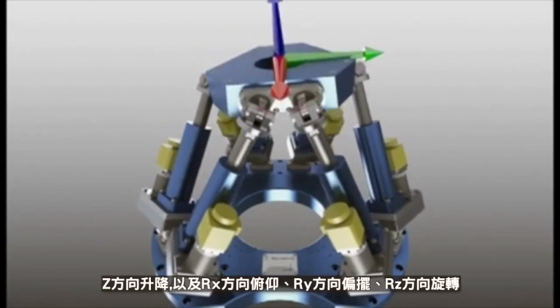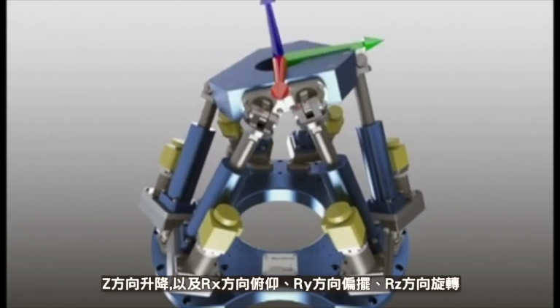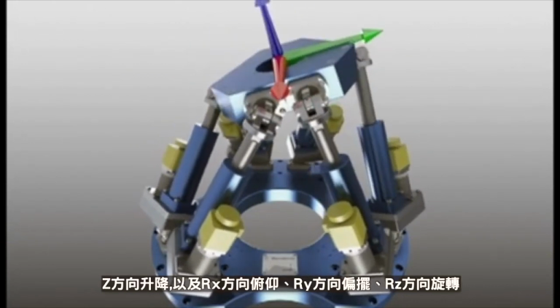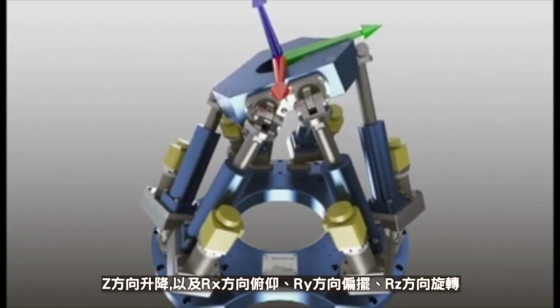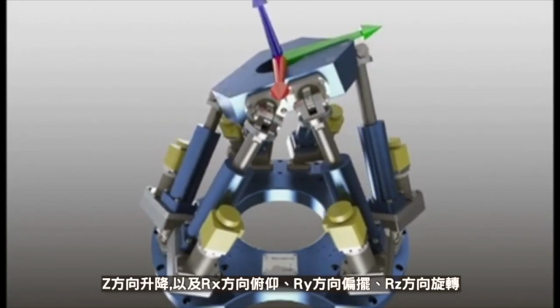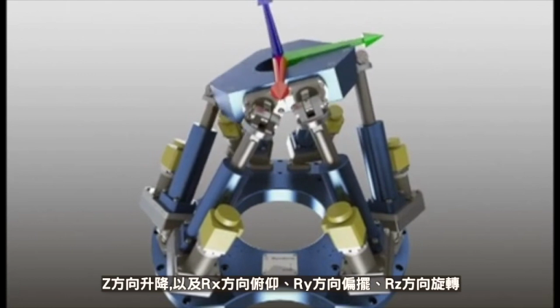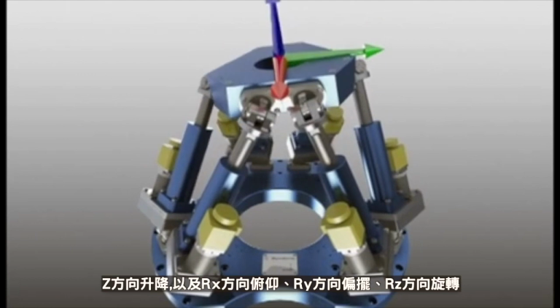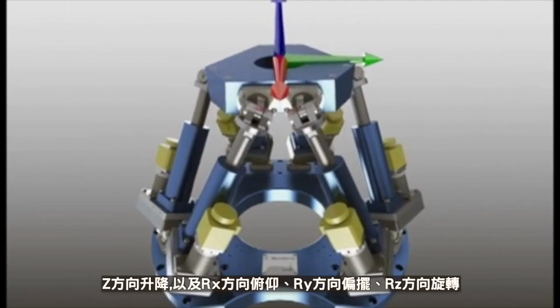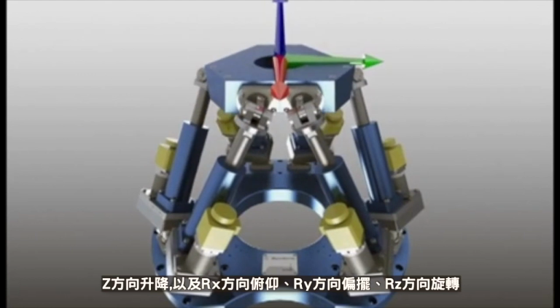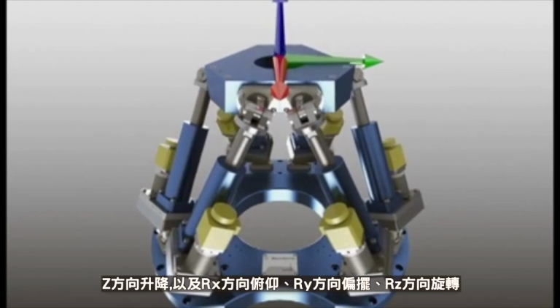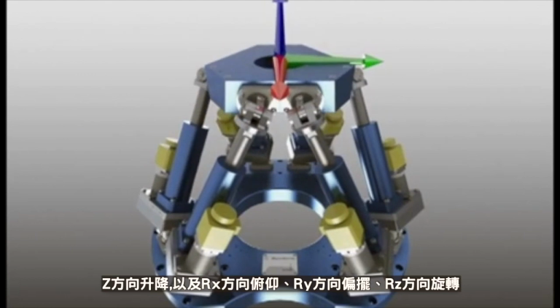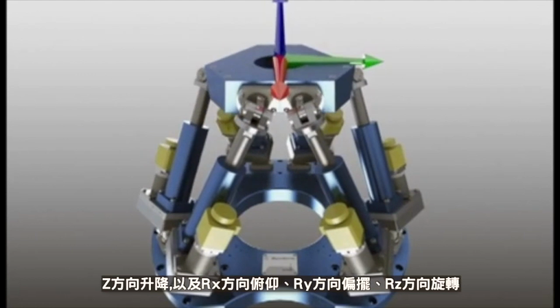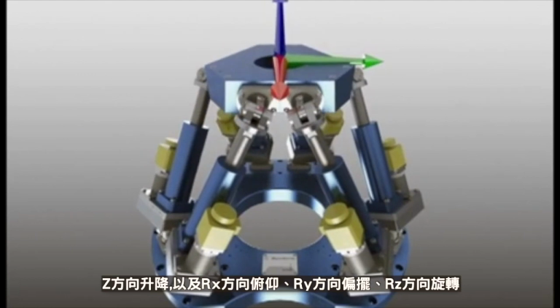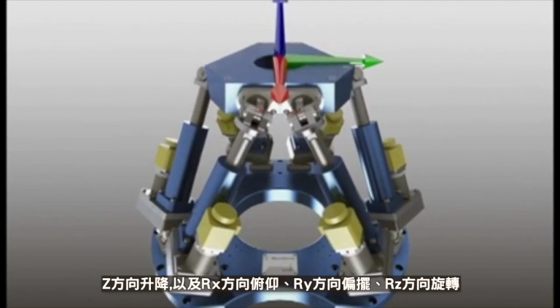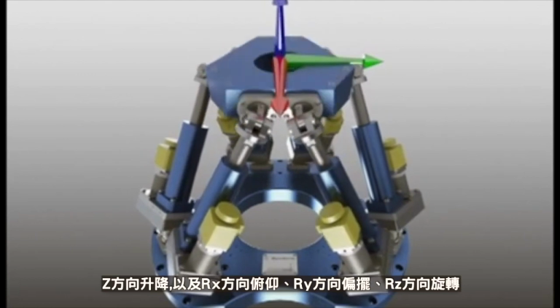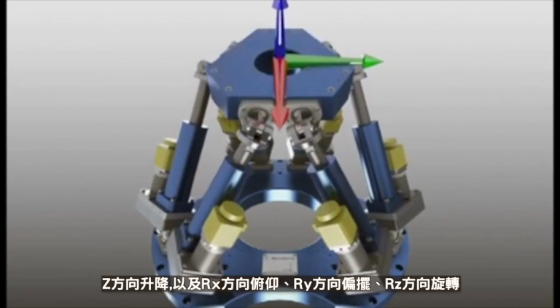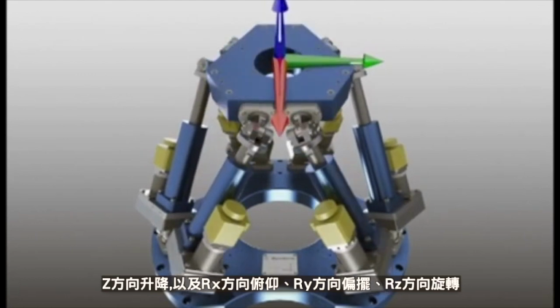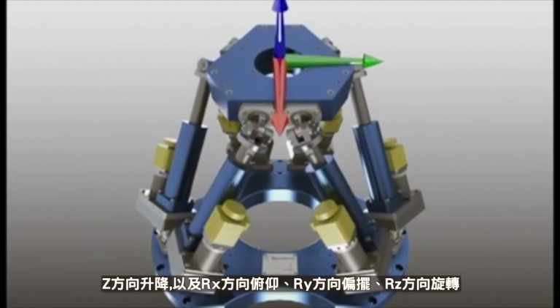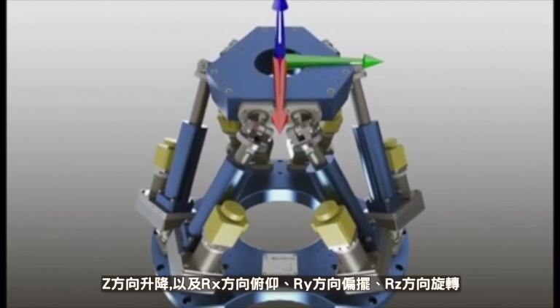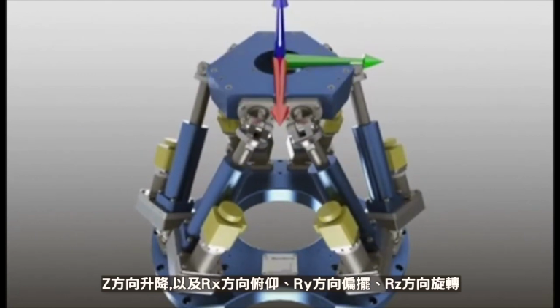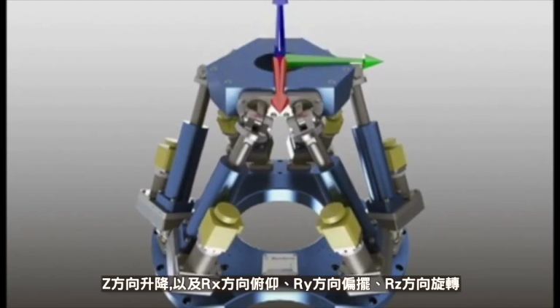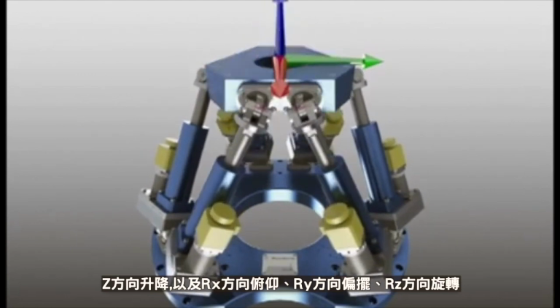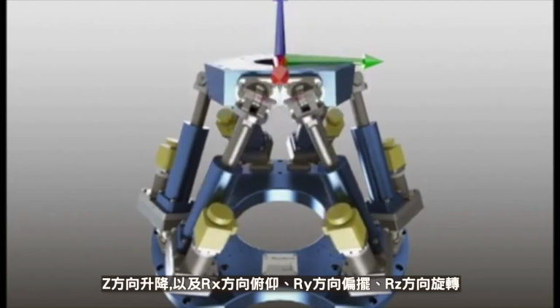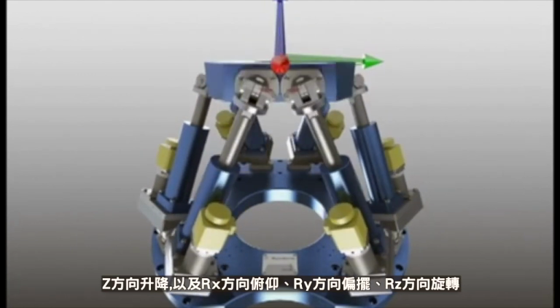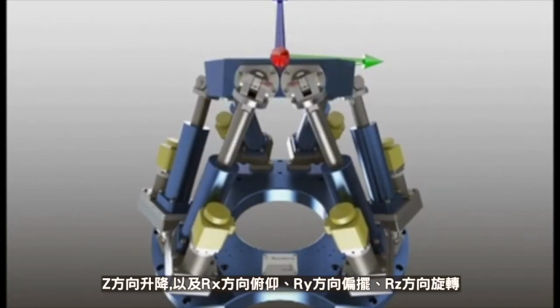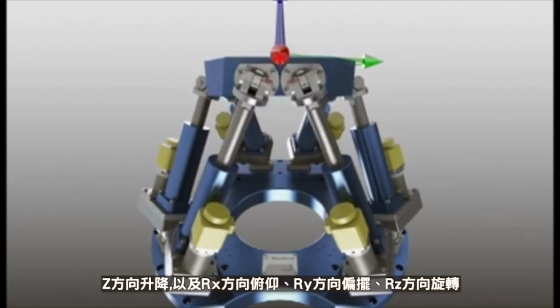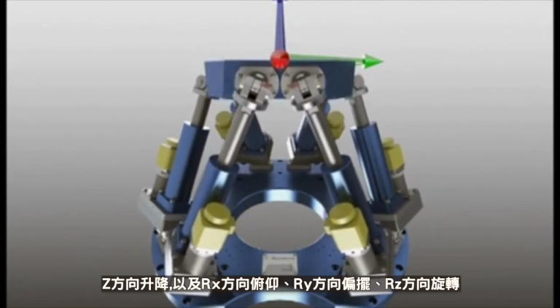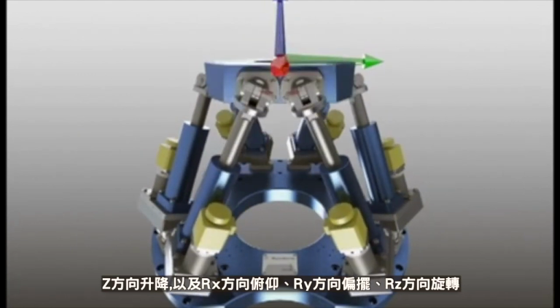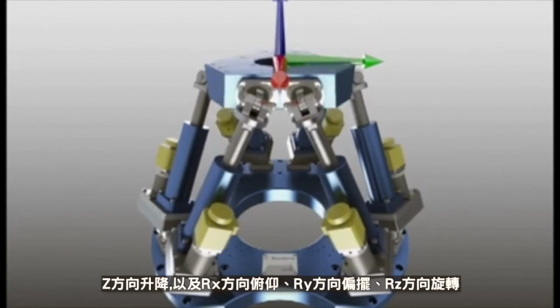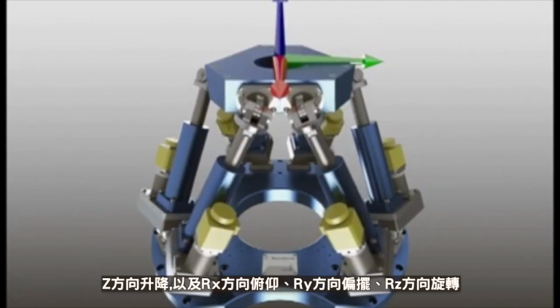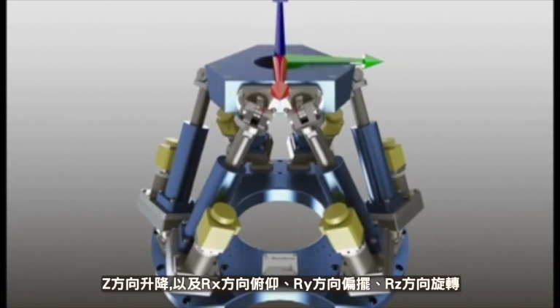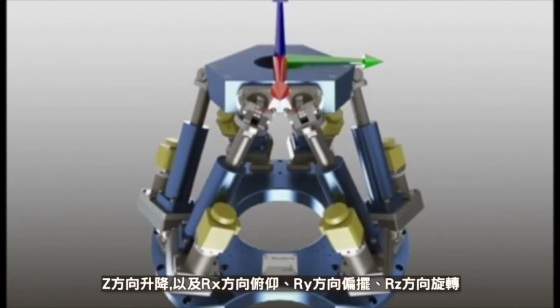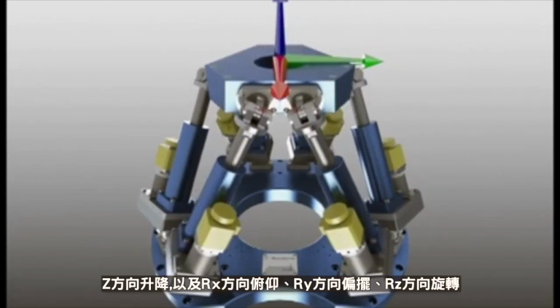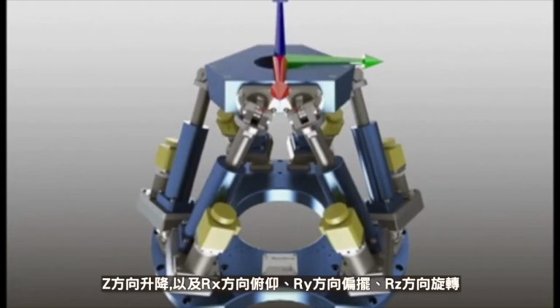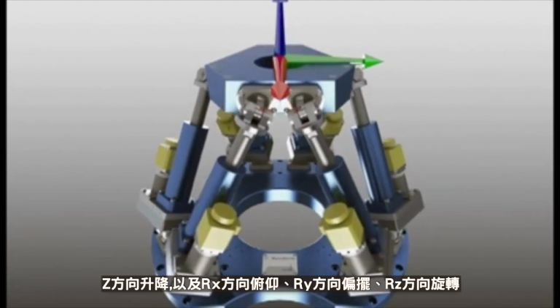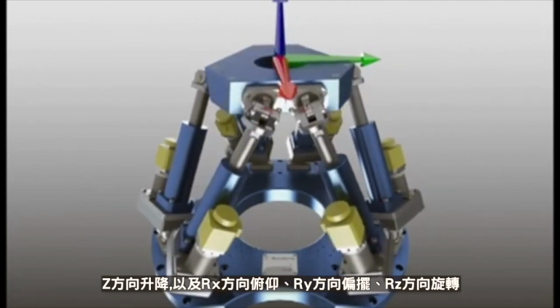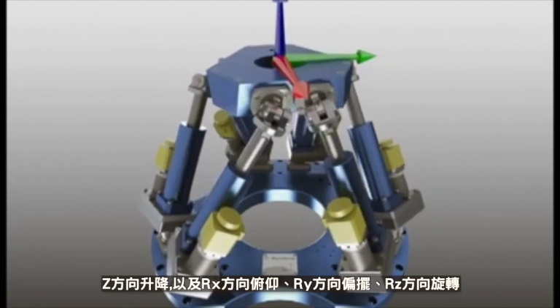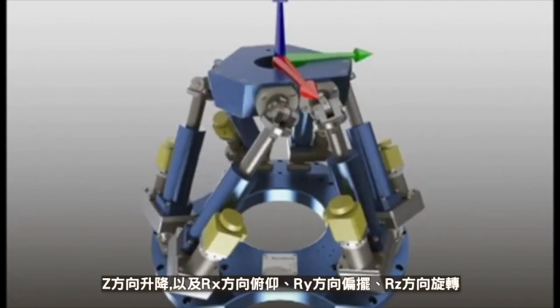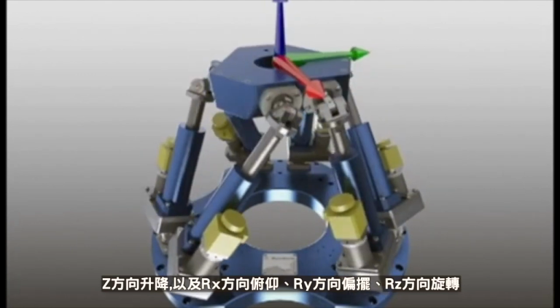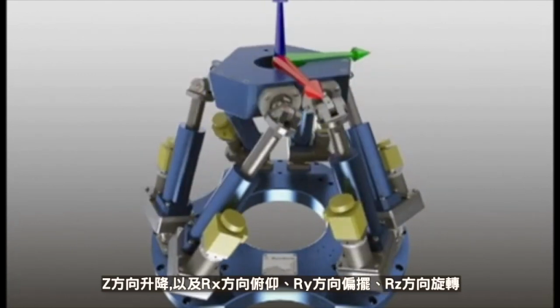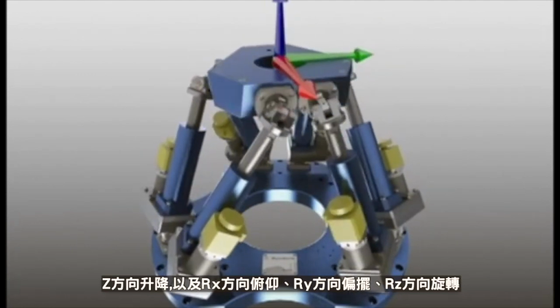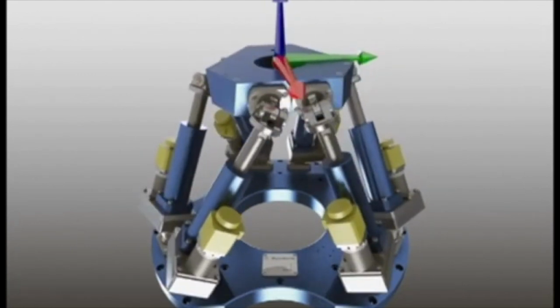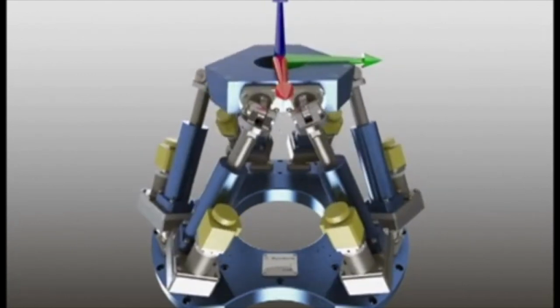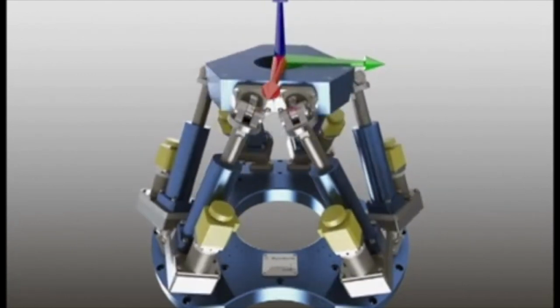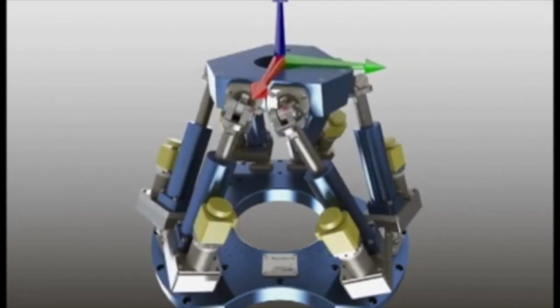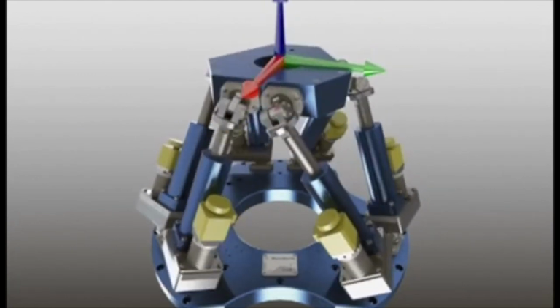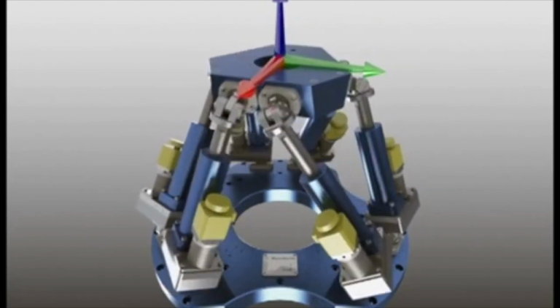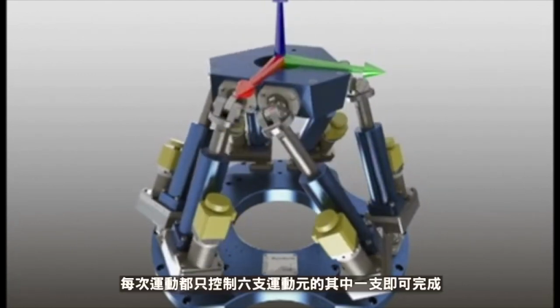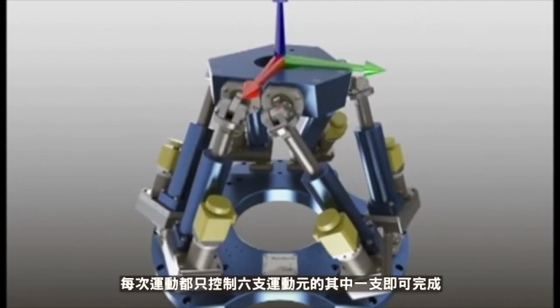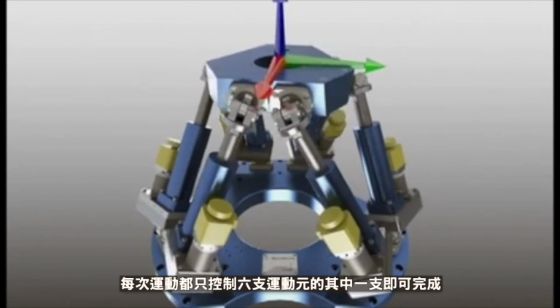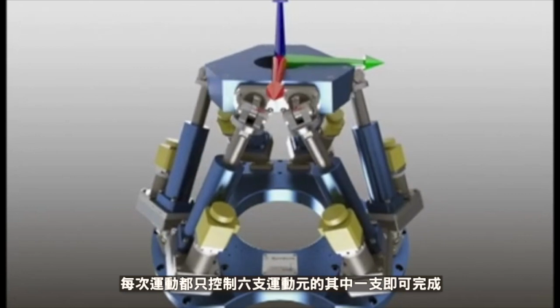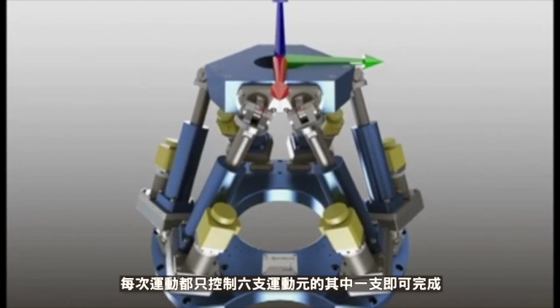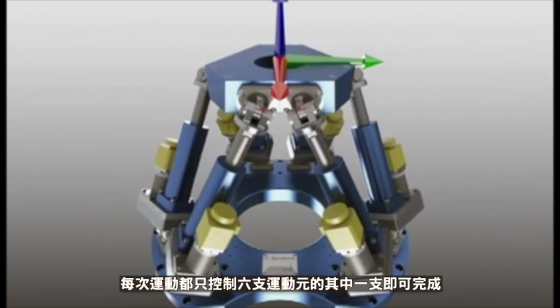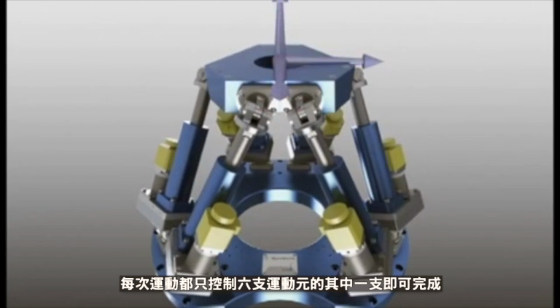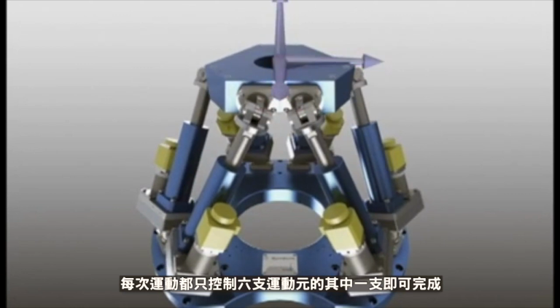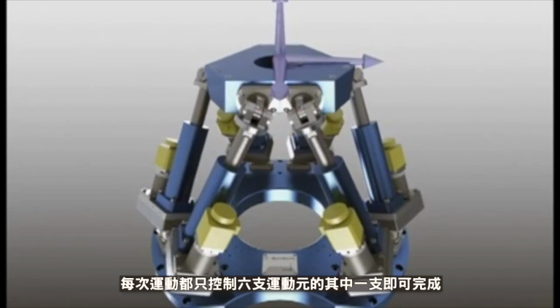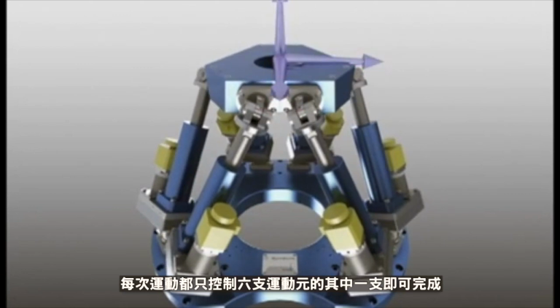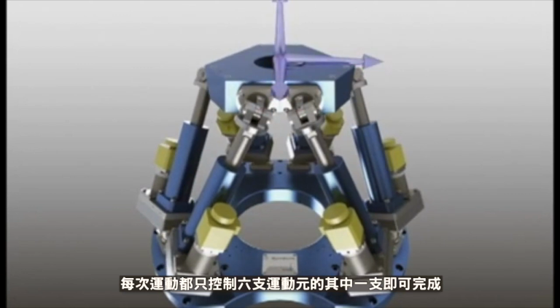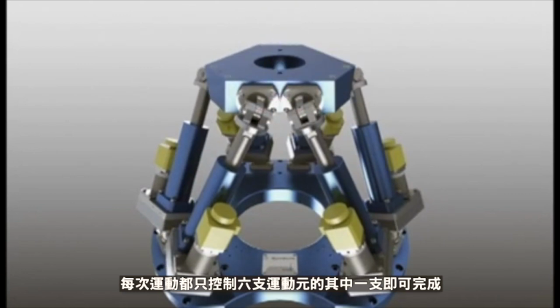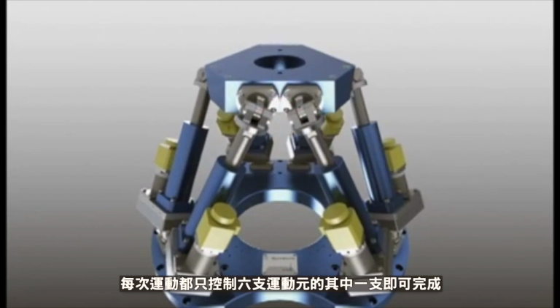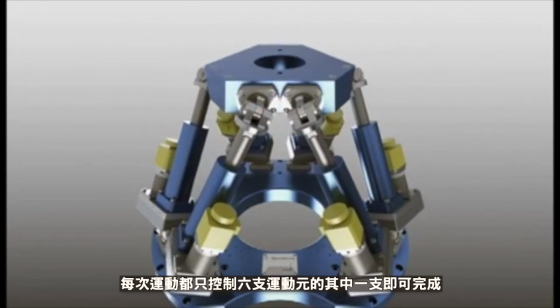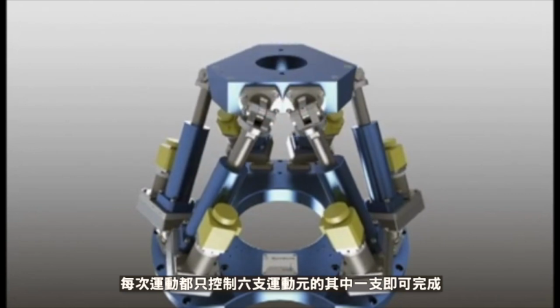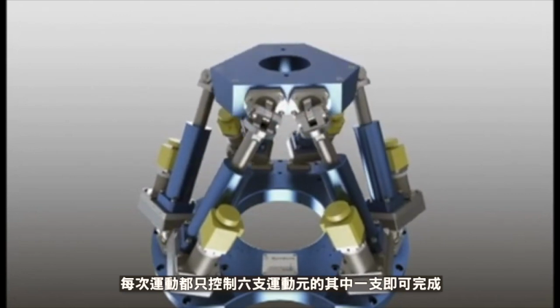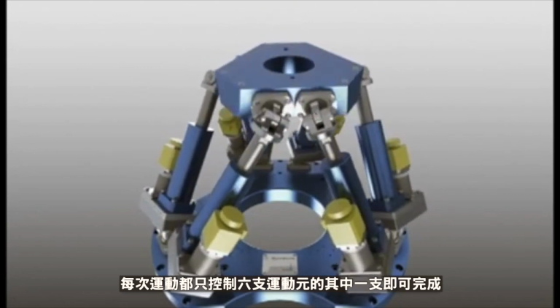Rotation around the x-axis is called roll. Rotation around the y-axis is called pitch. Rotation around the z-axis is called yaw. These movements are achieved by acting on the actuators' range.